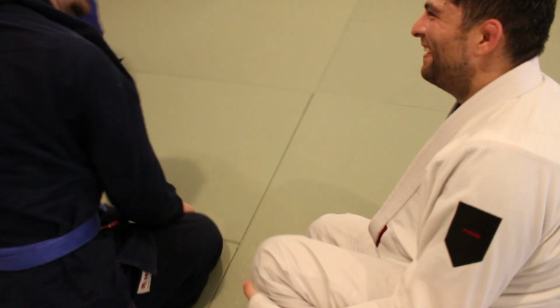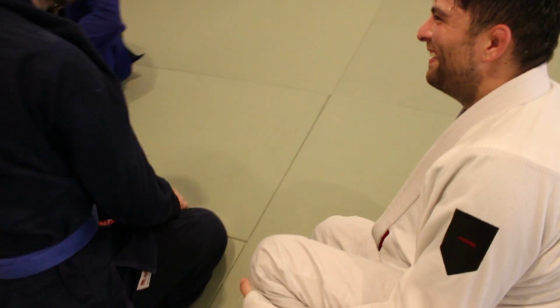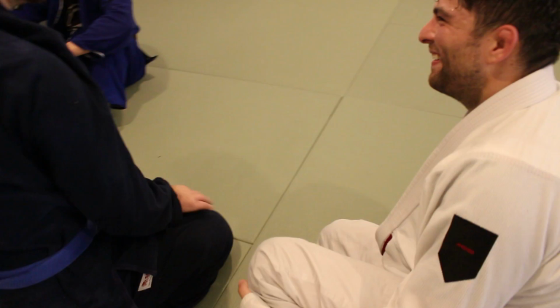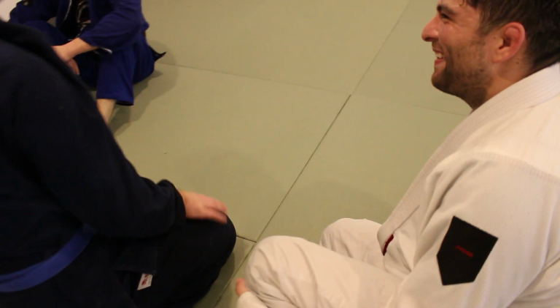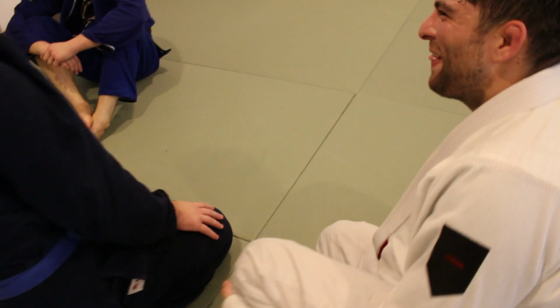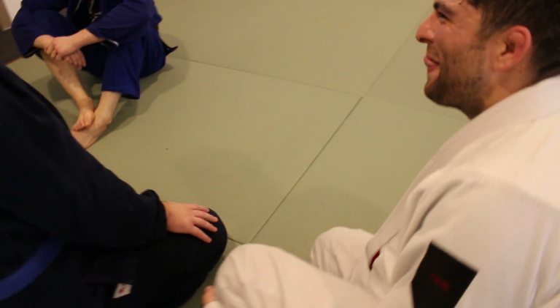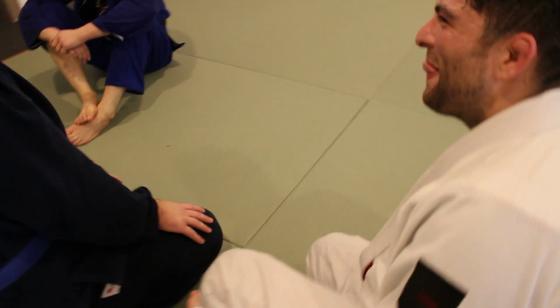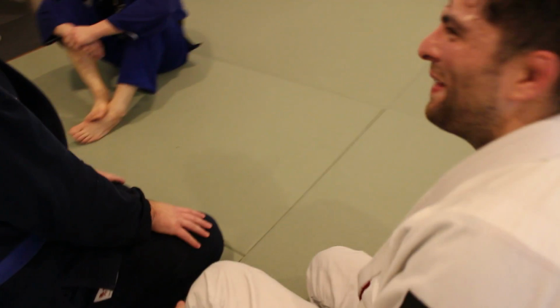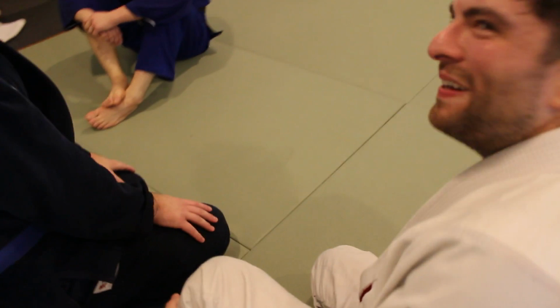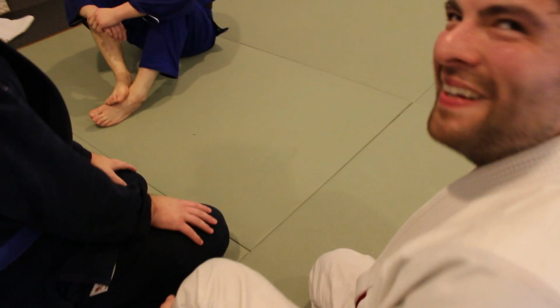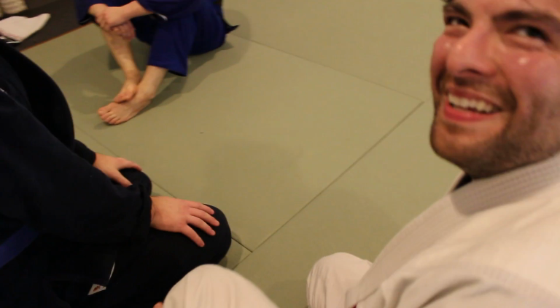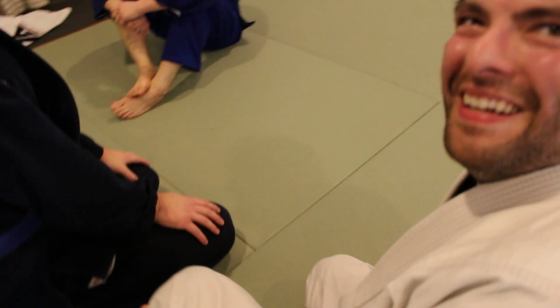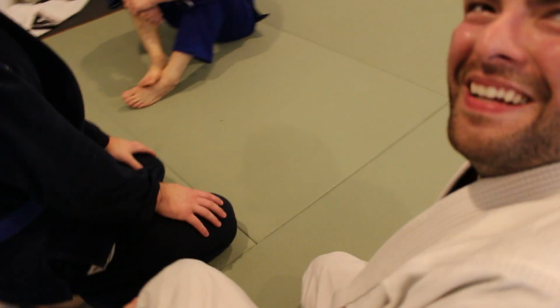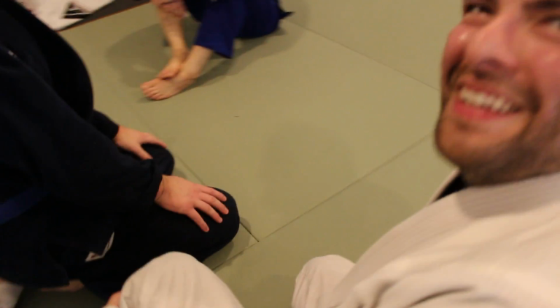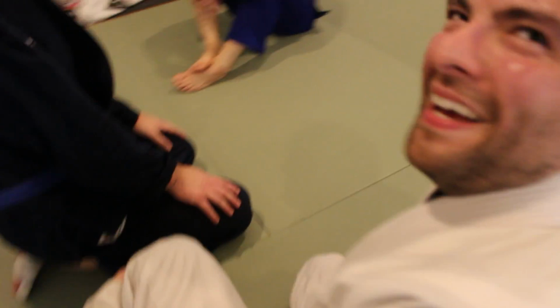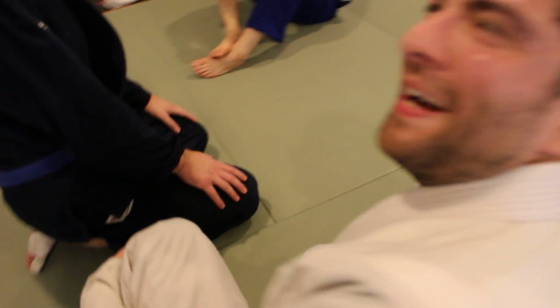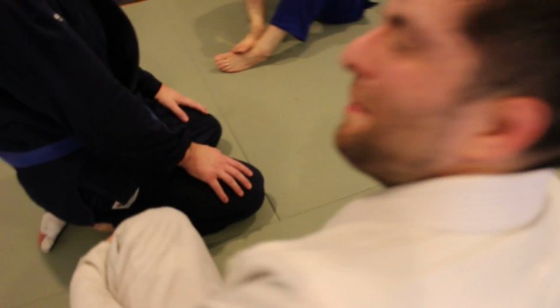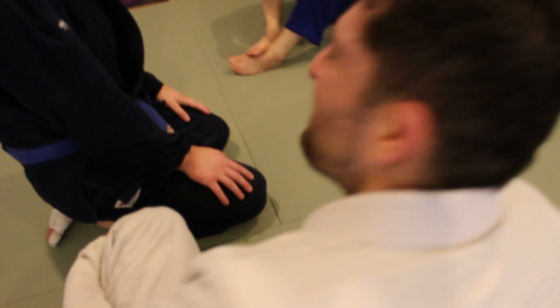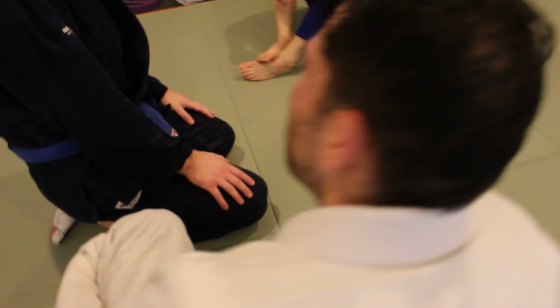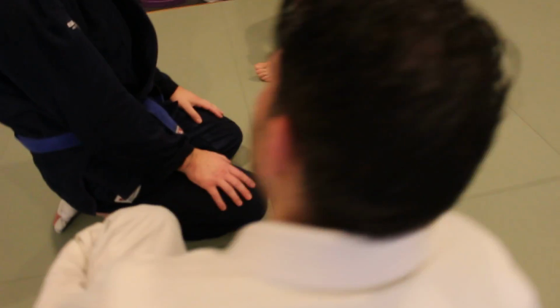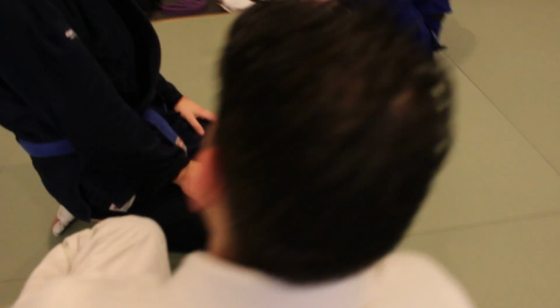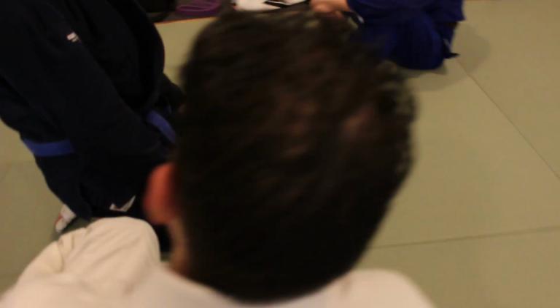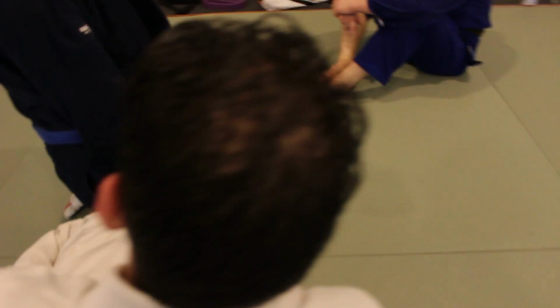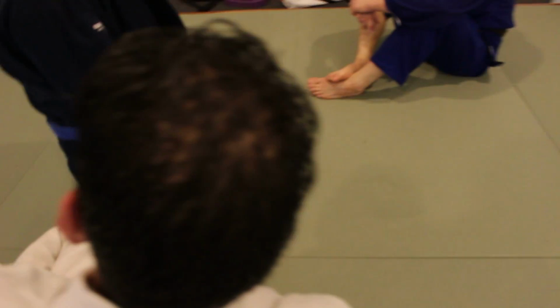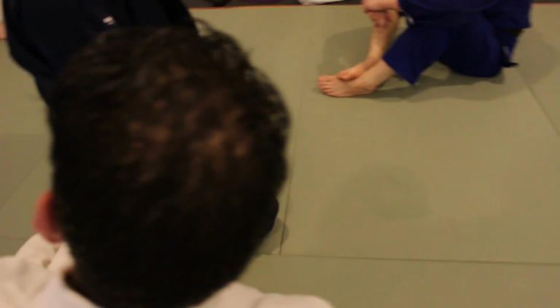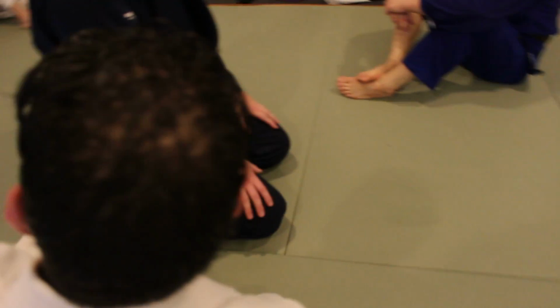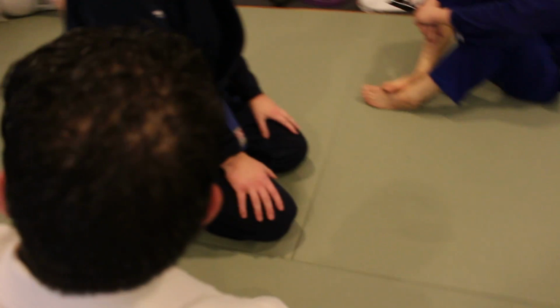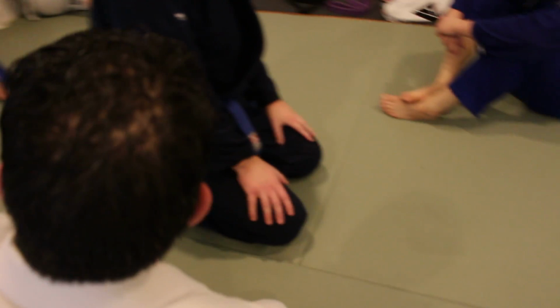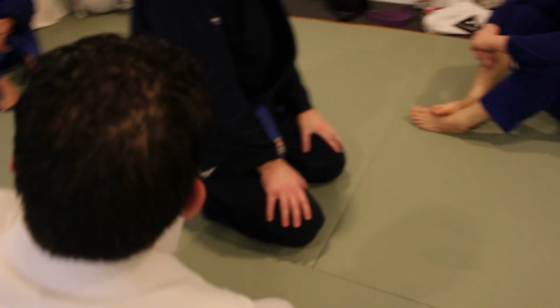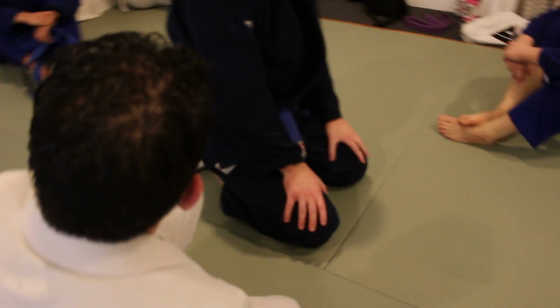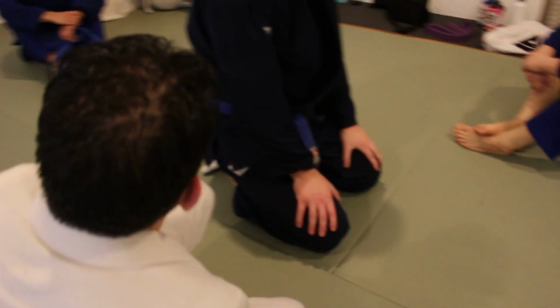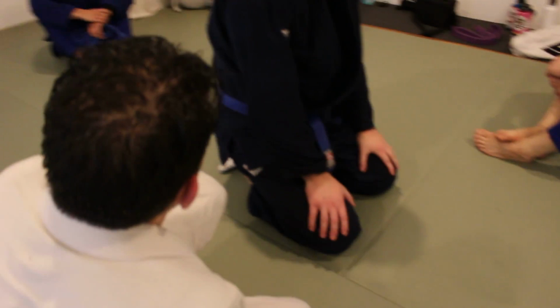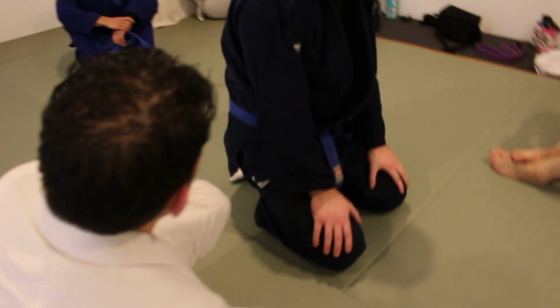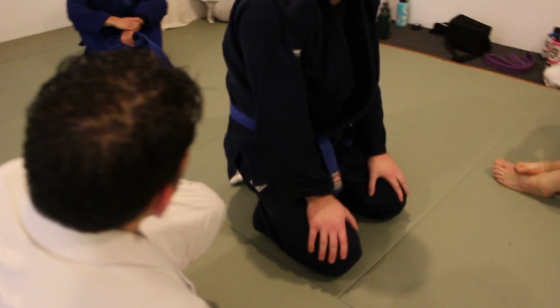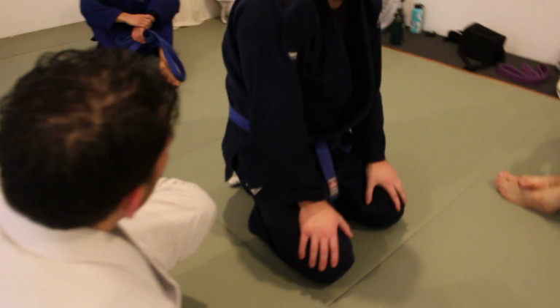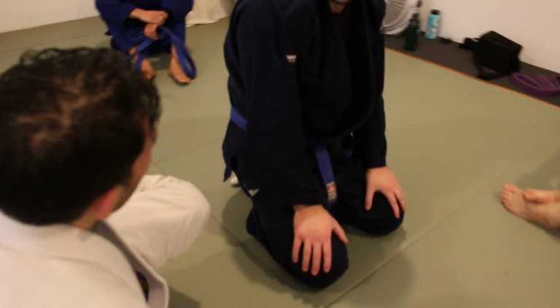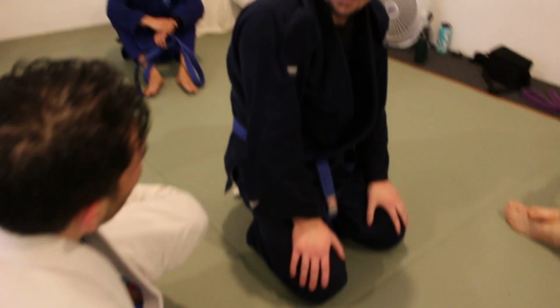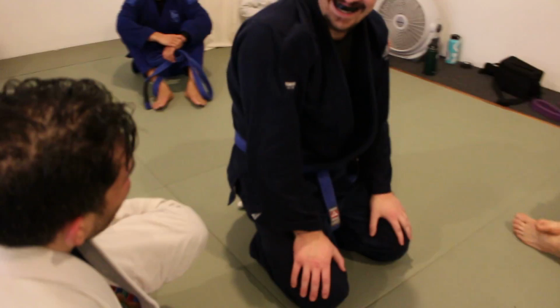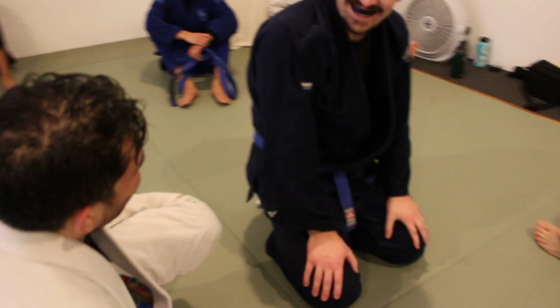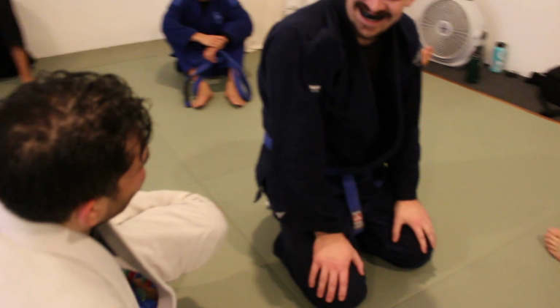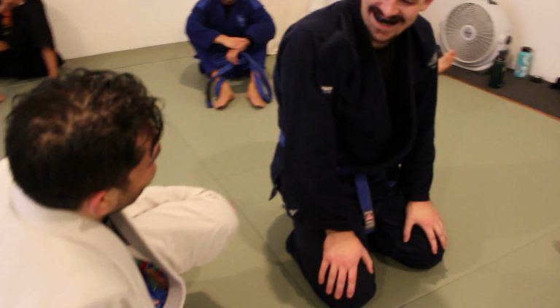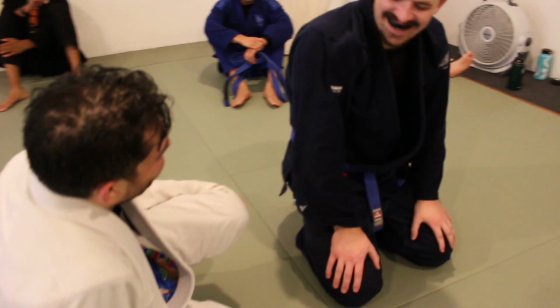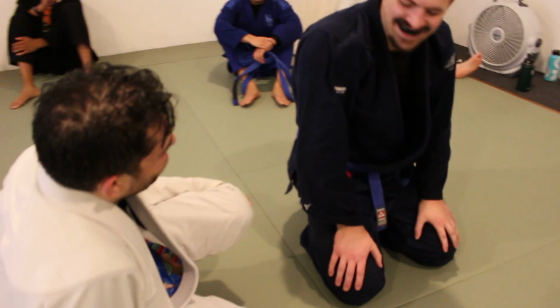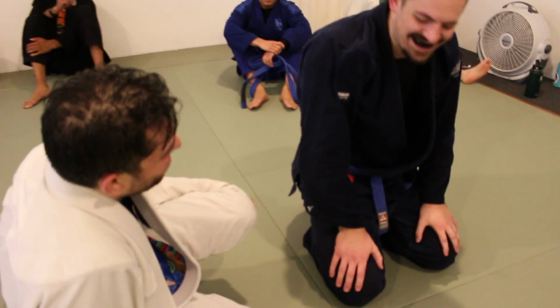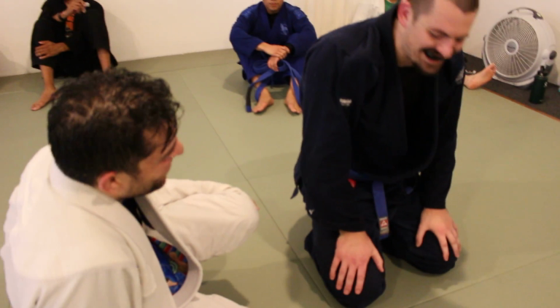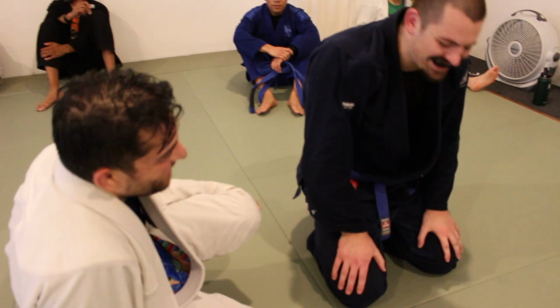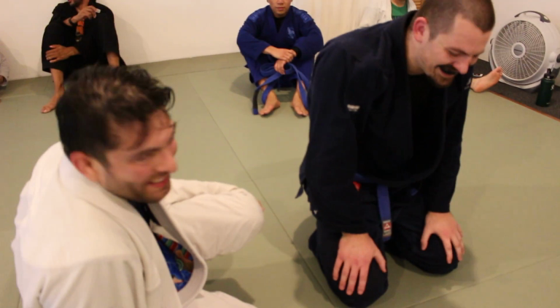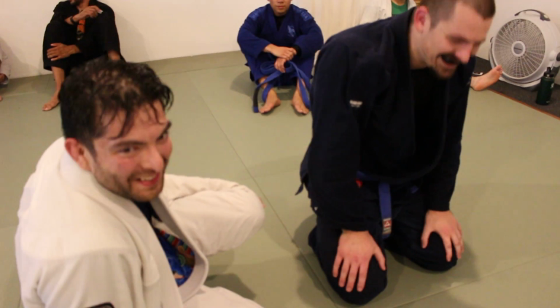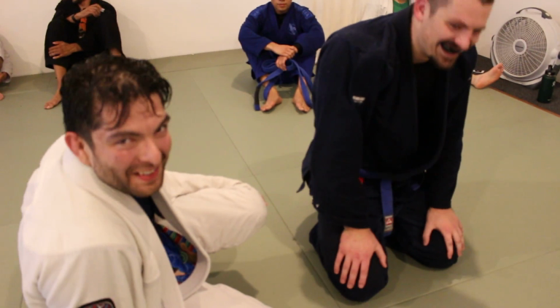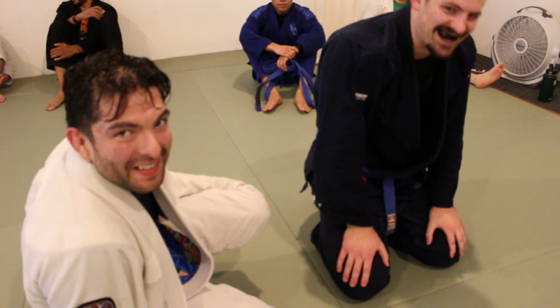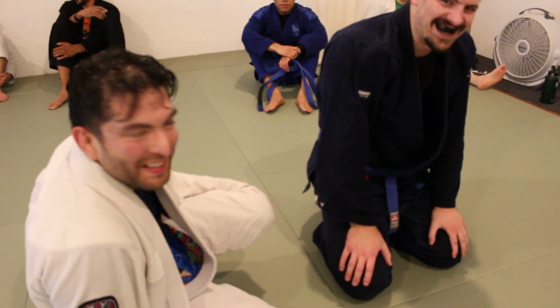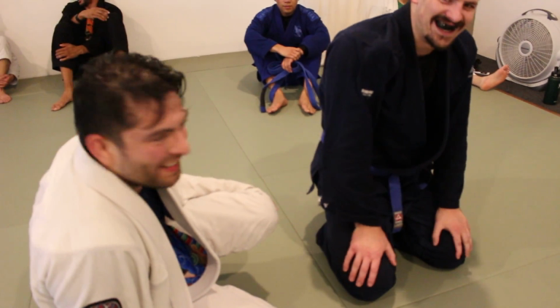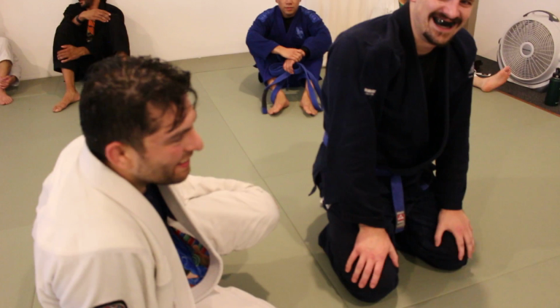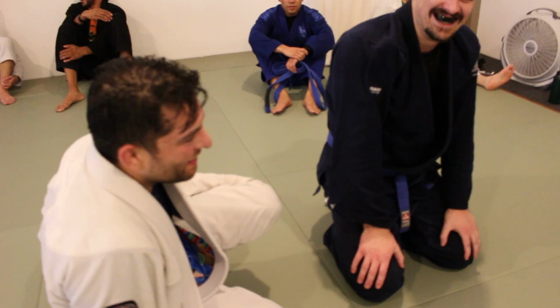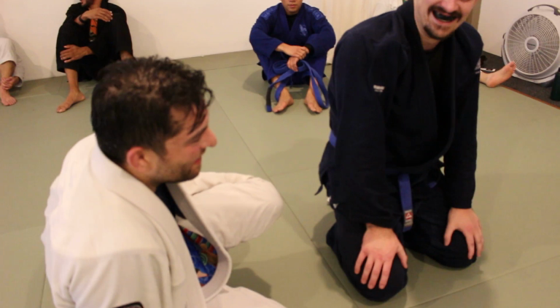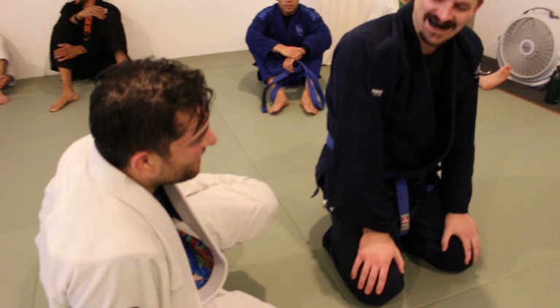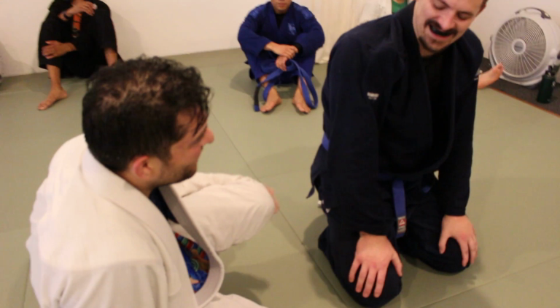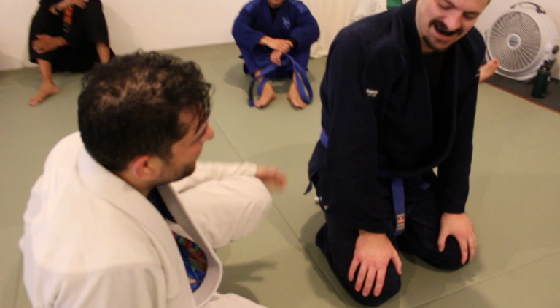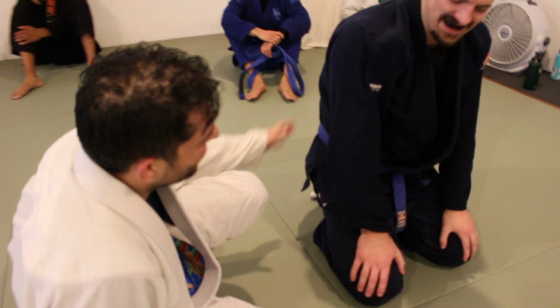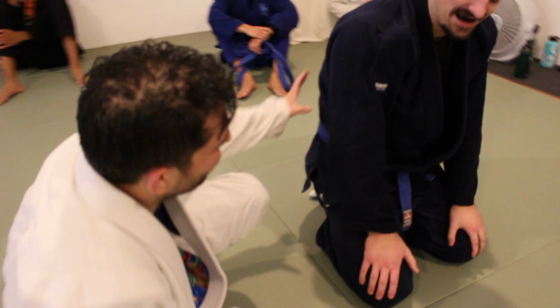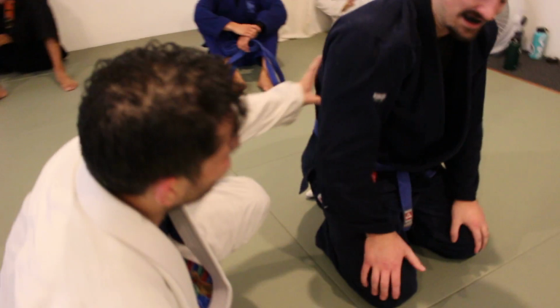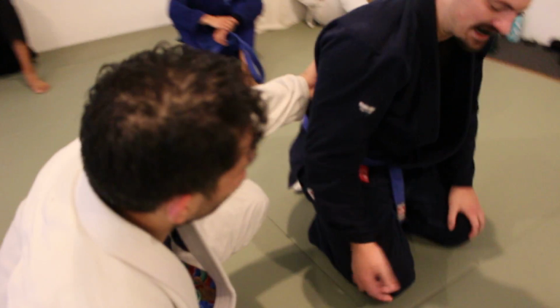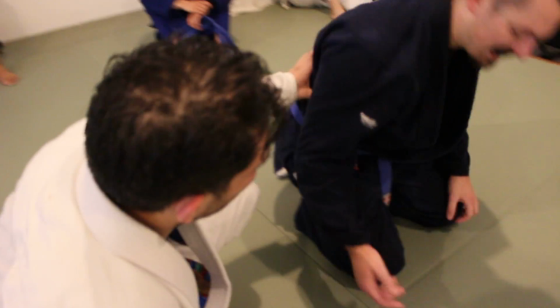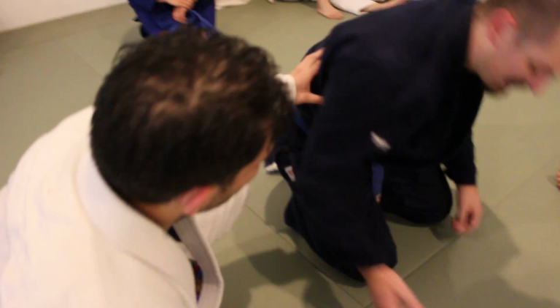Did you just calf crush him? What did you just do? That's so terrible. Can you show that again? That was weird.